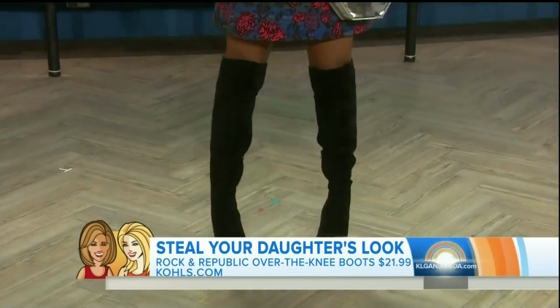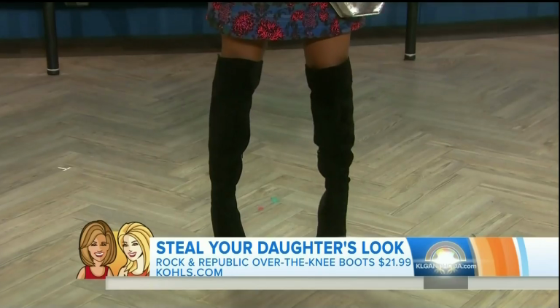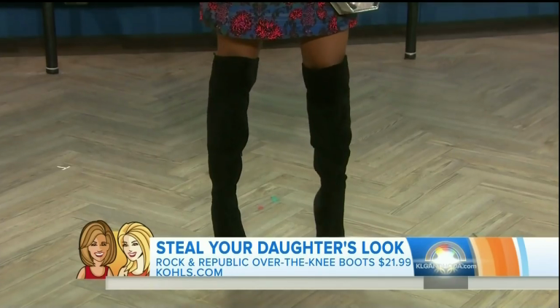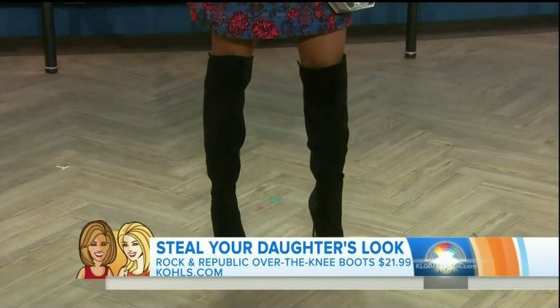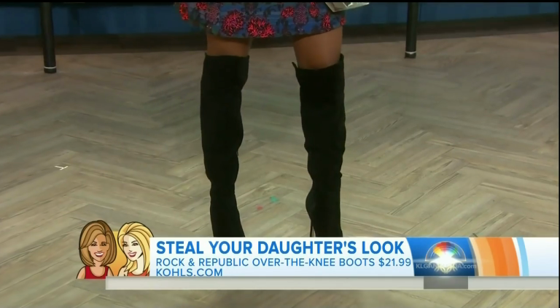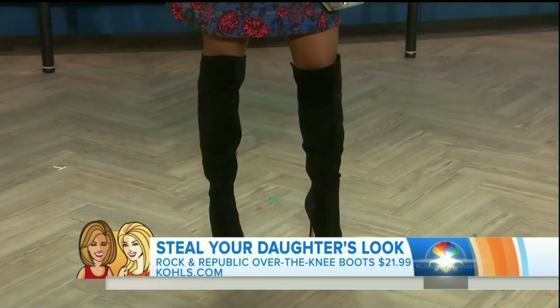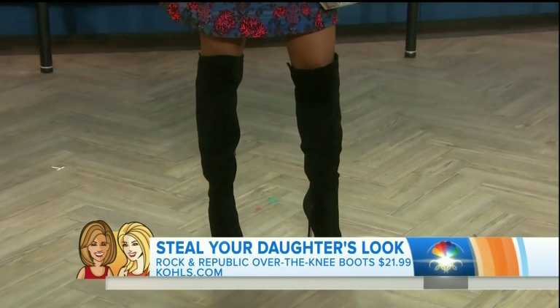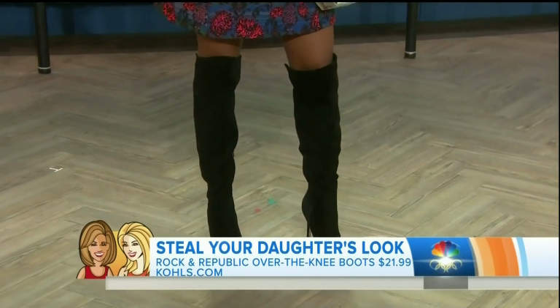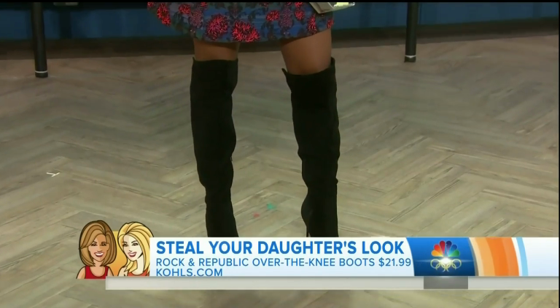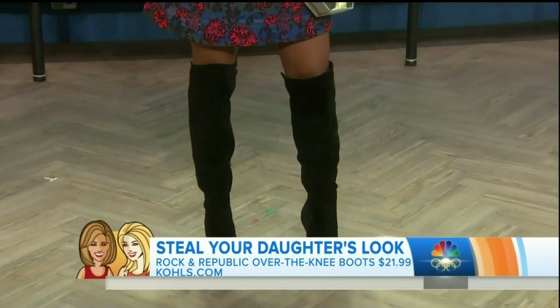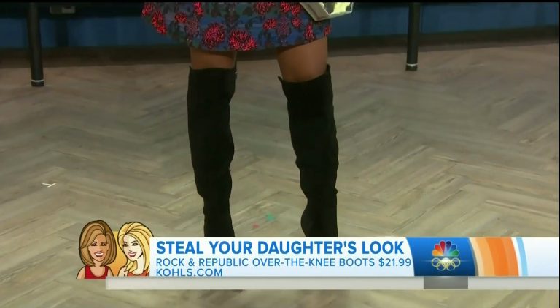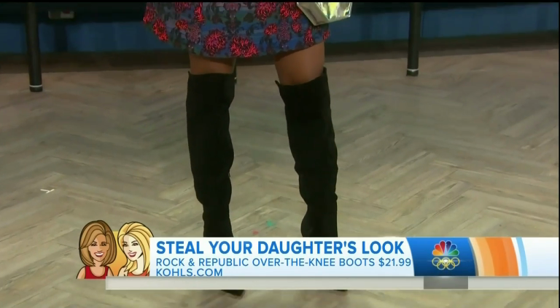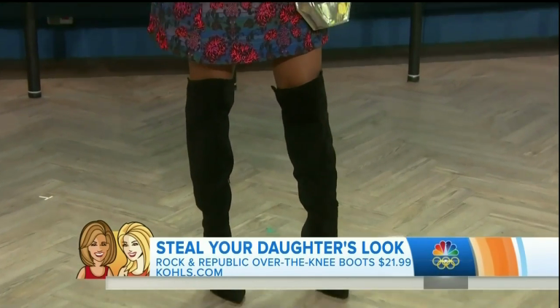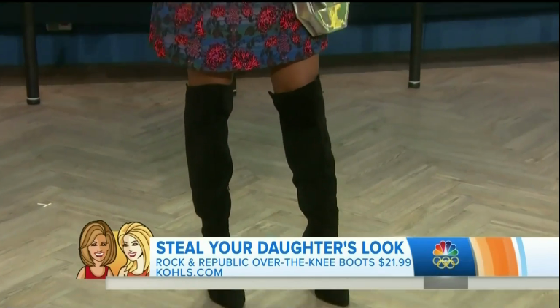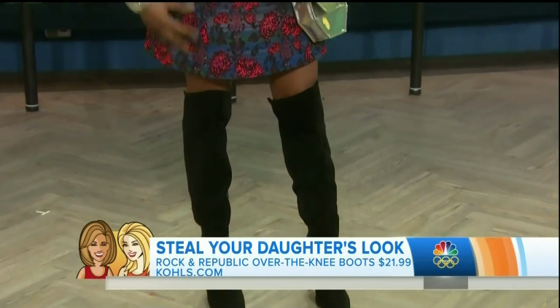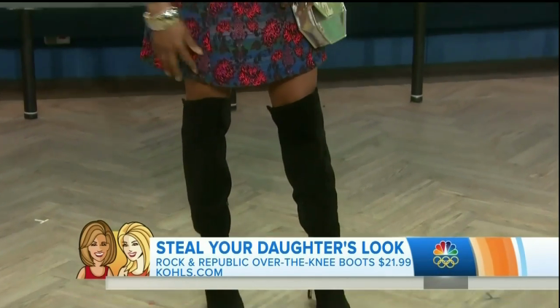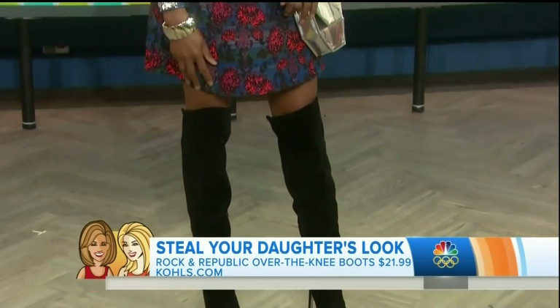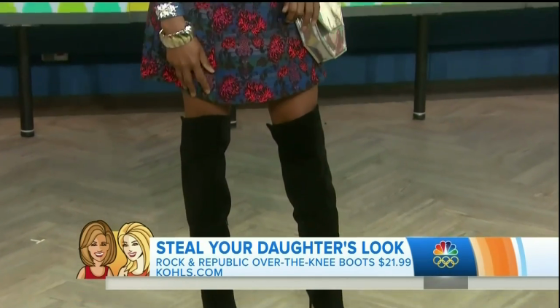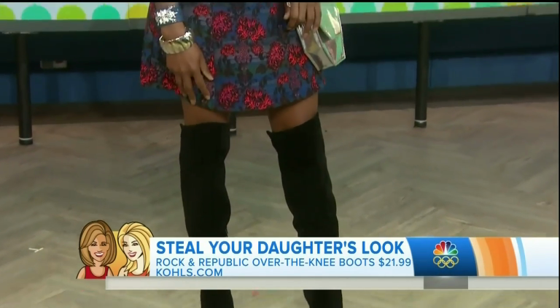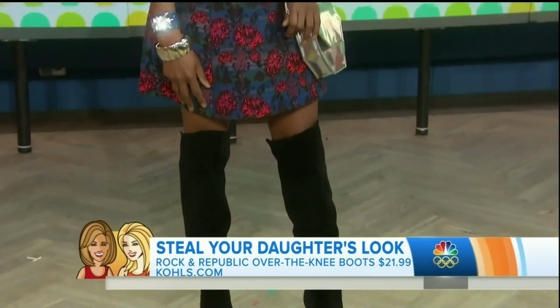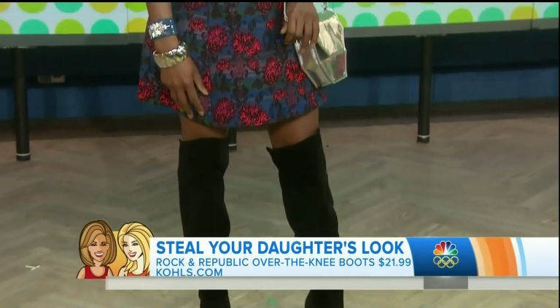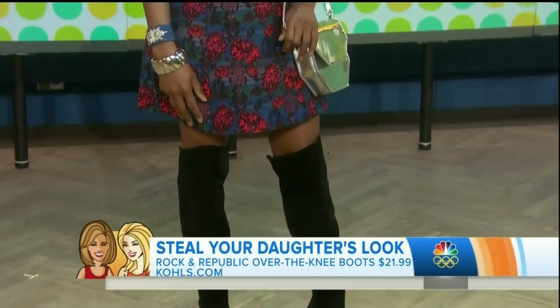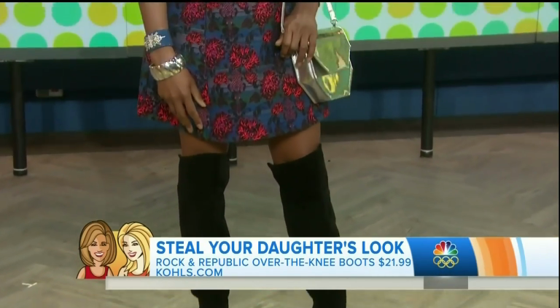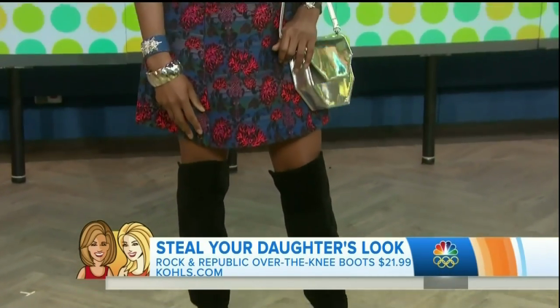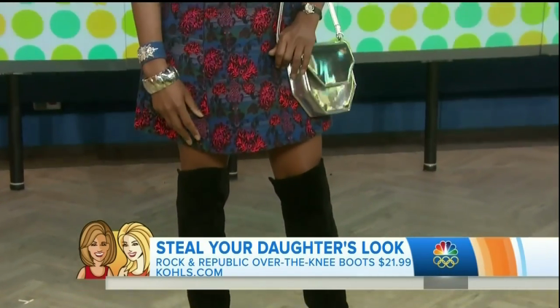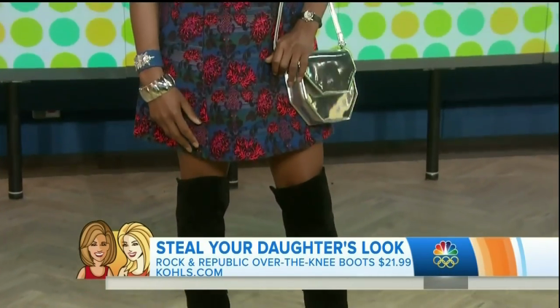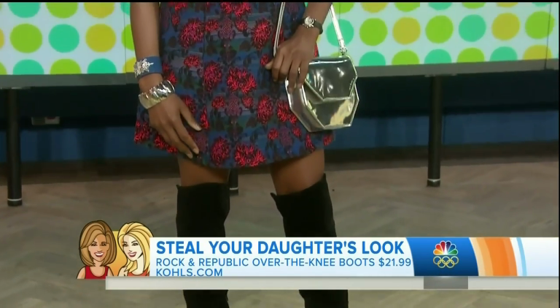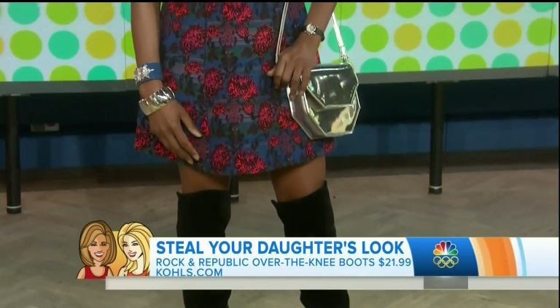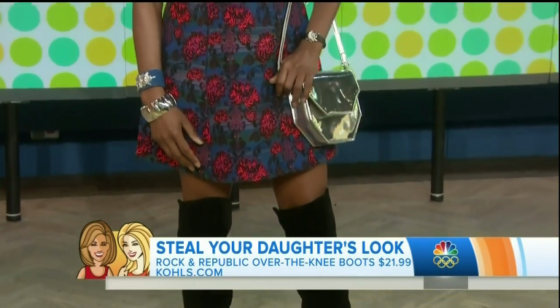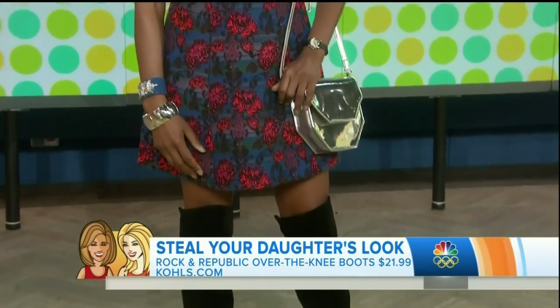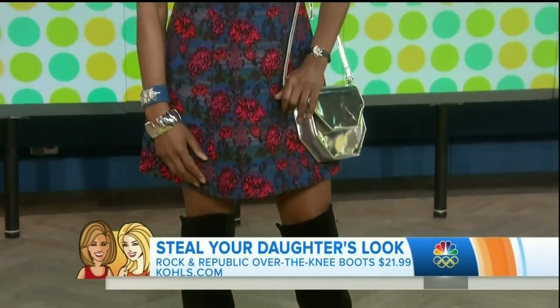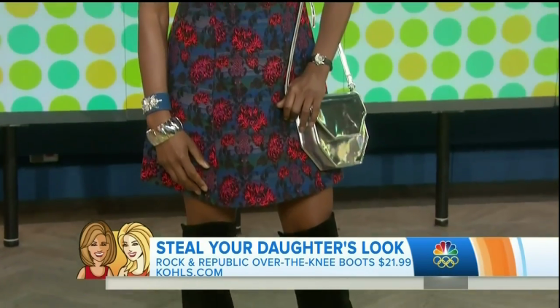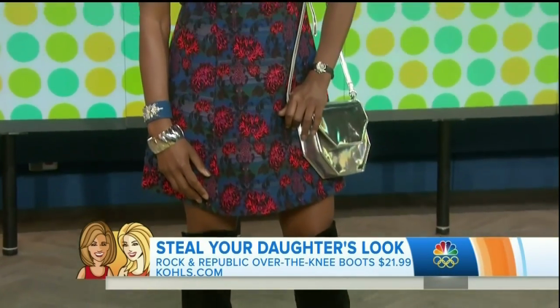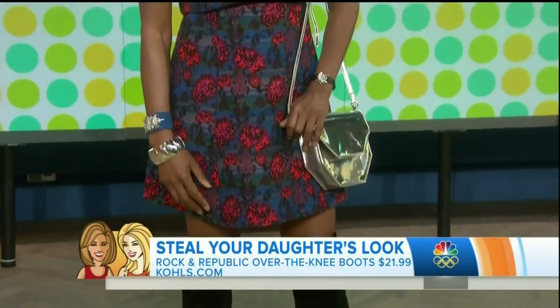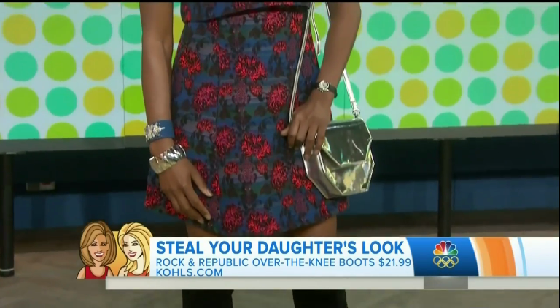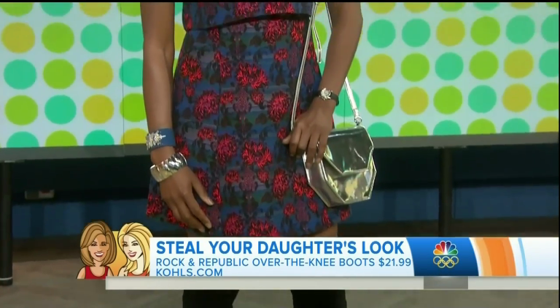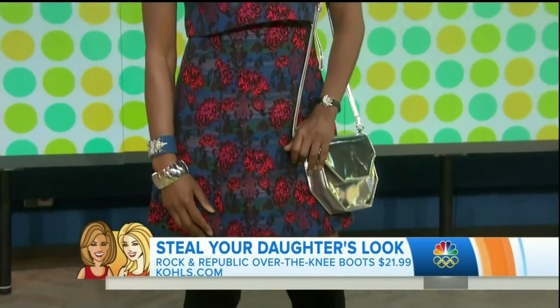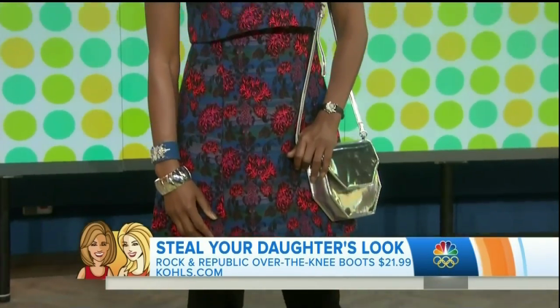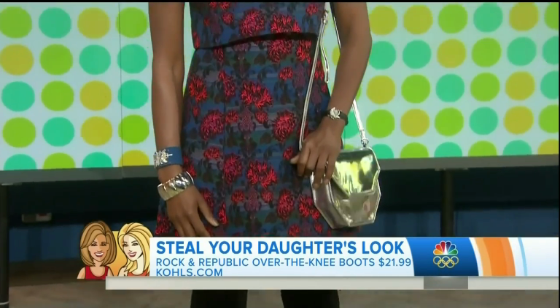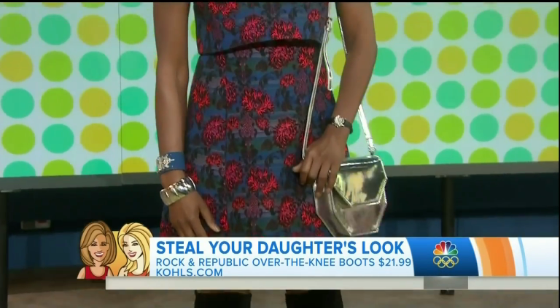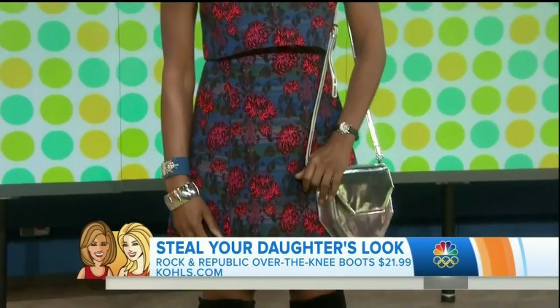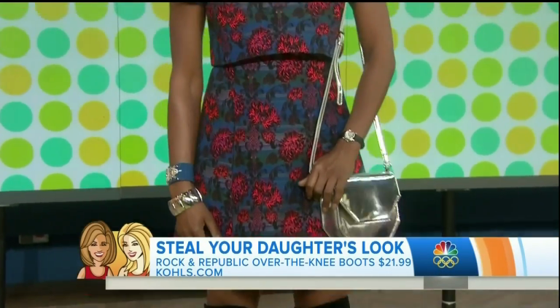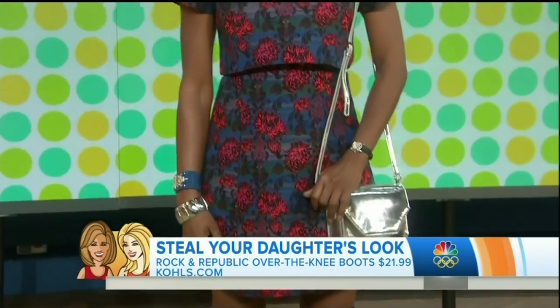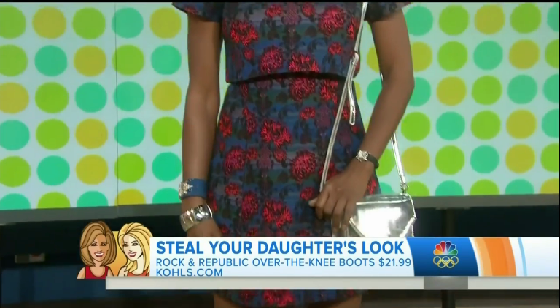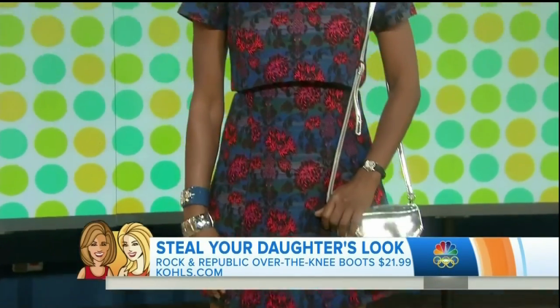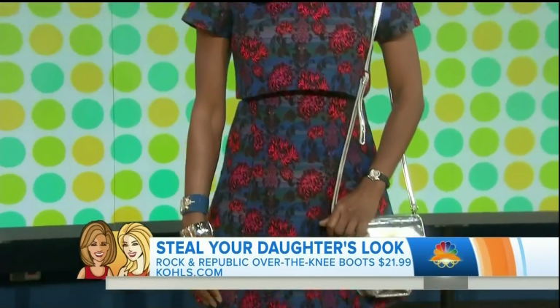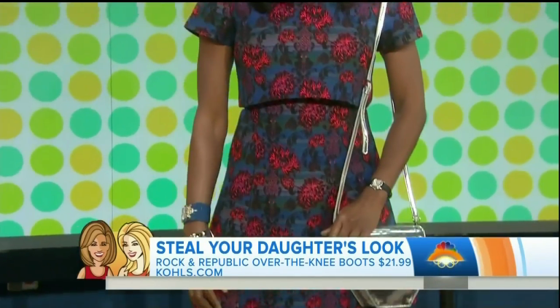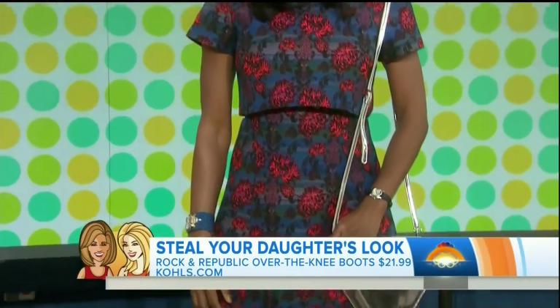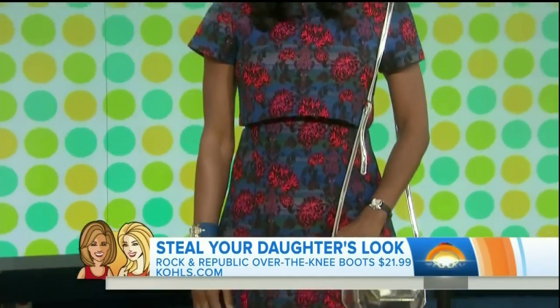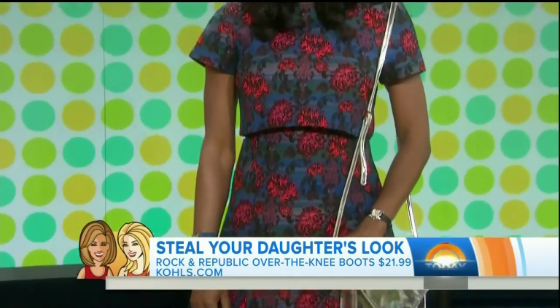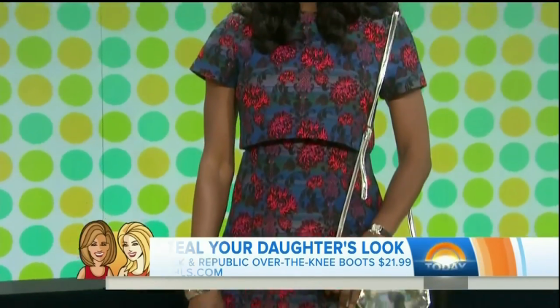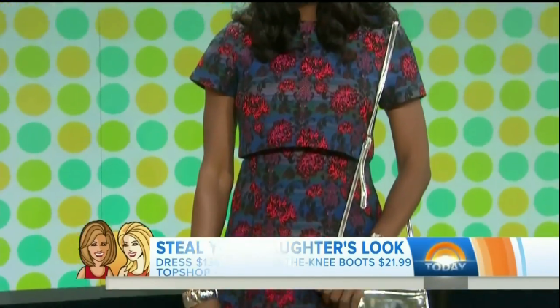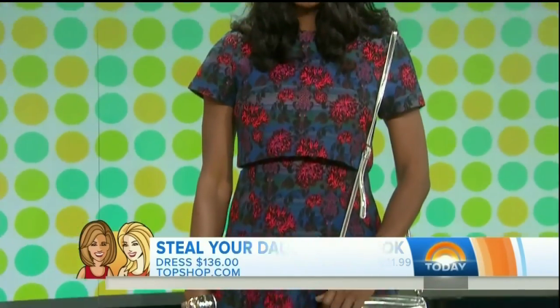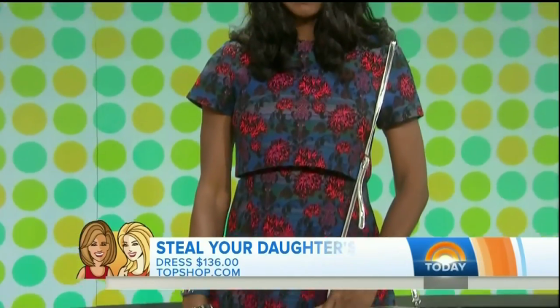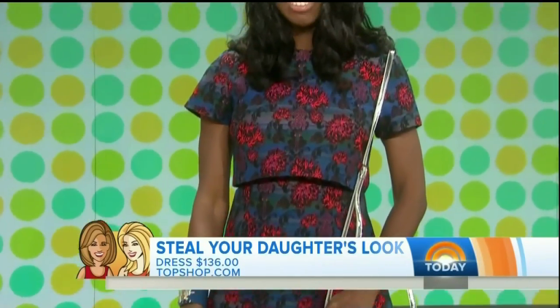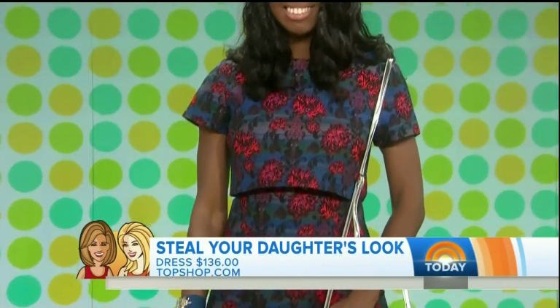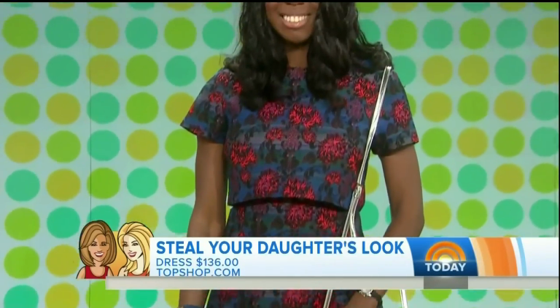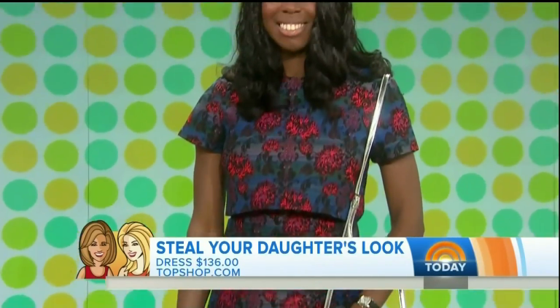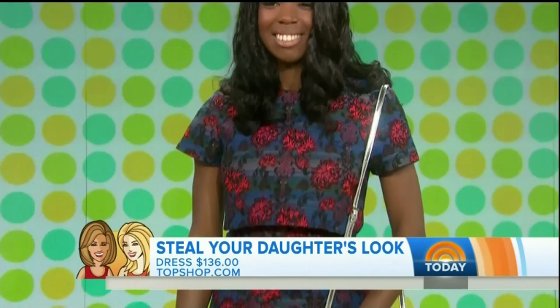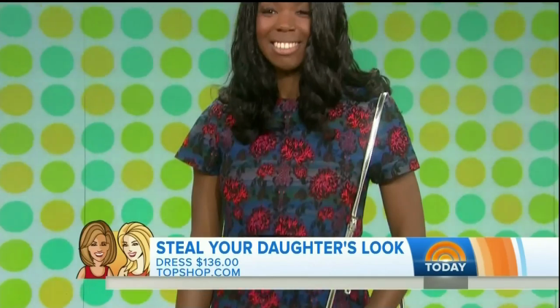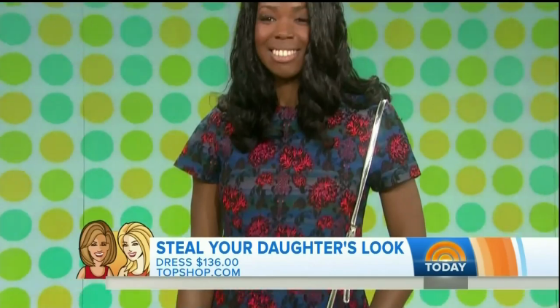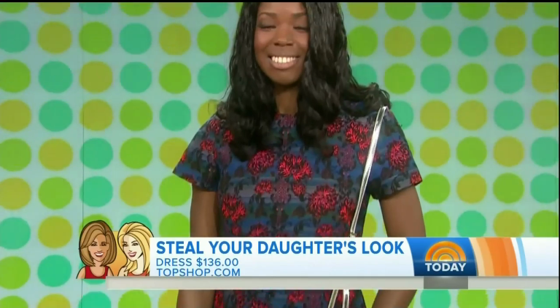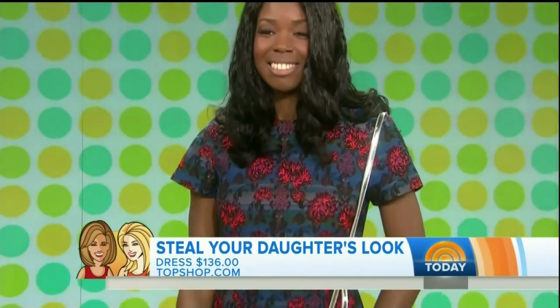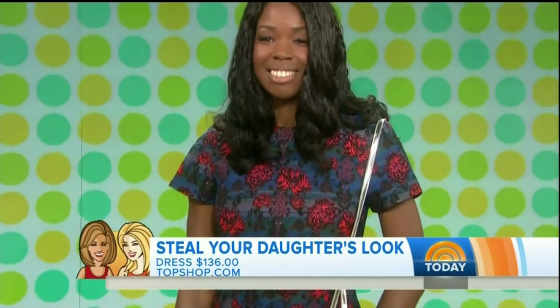Dress is from Topshop. These over-the-knee boots, $21.99. Yes, from Cole. That's amazing.